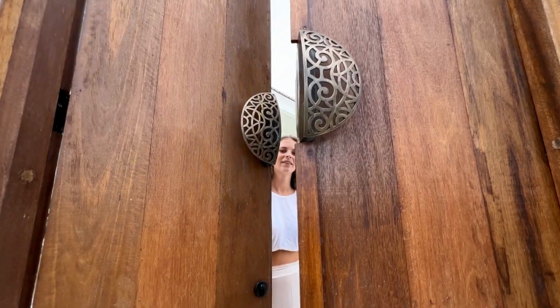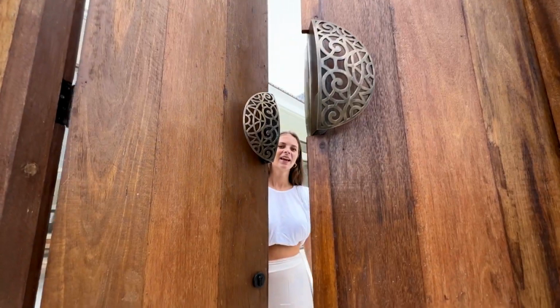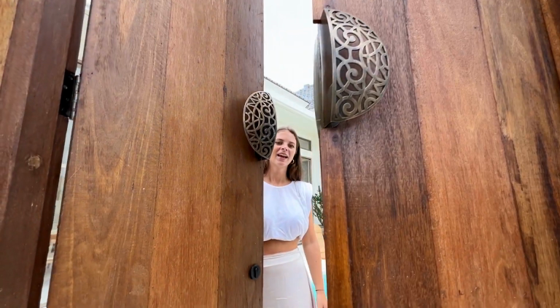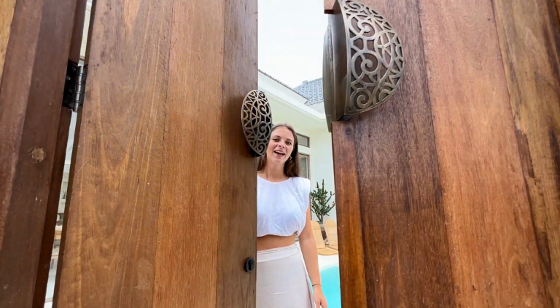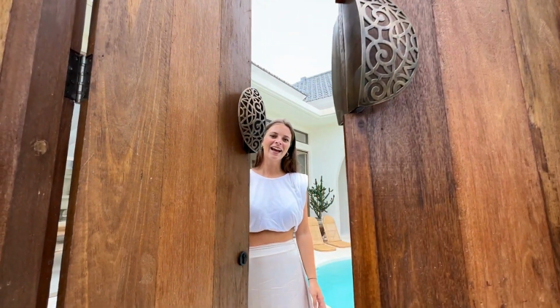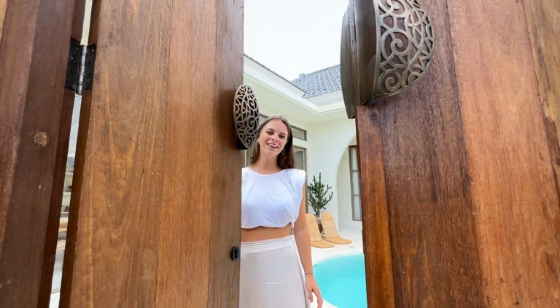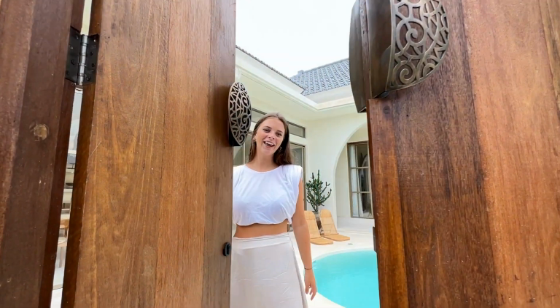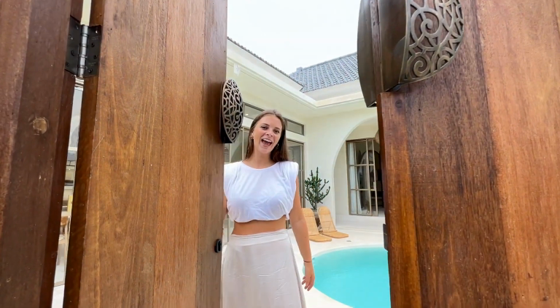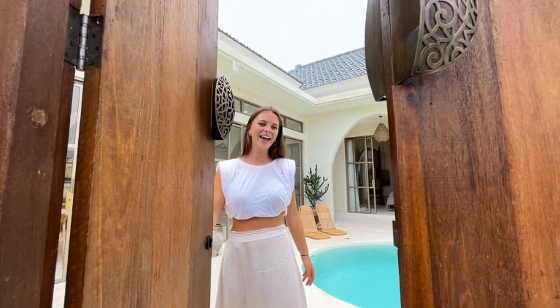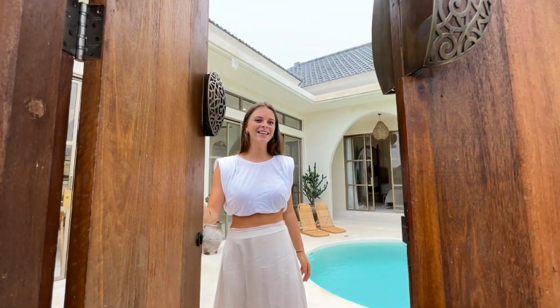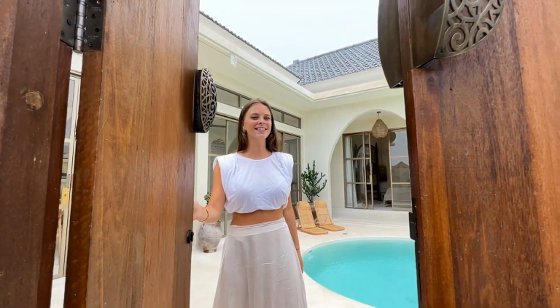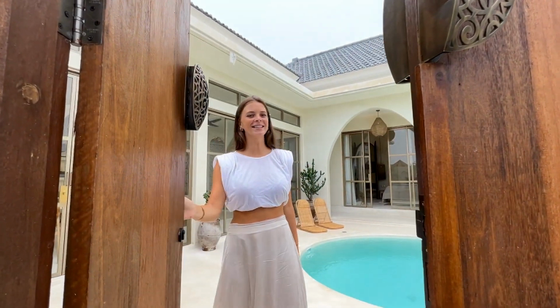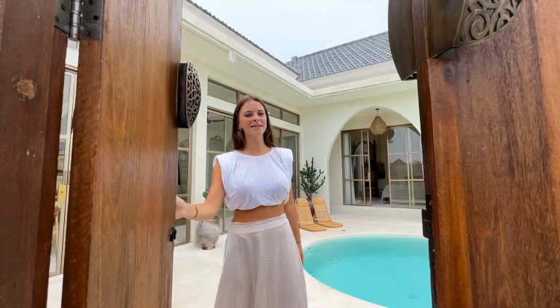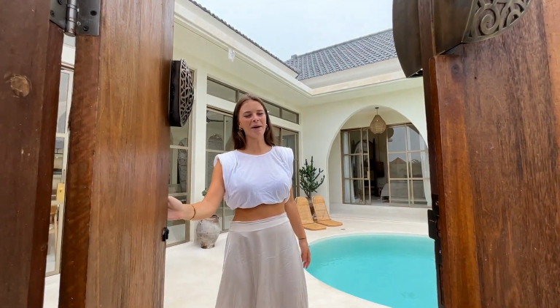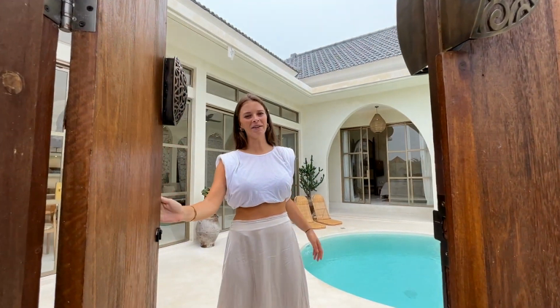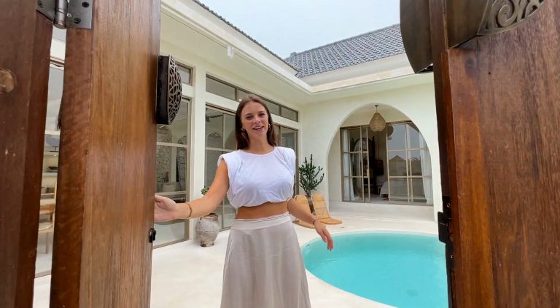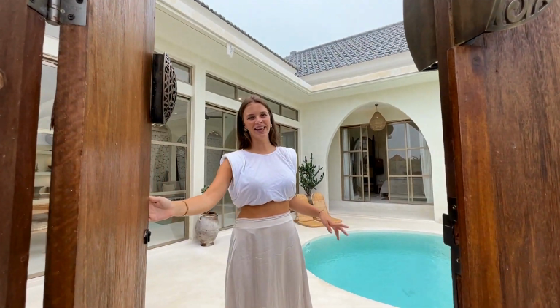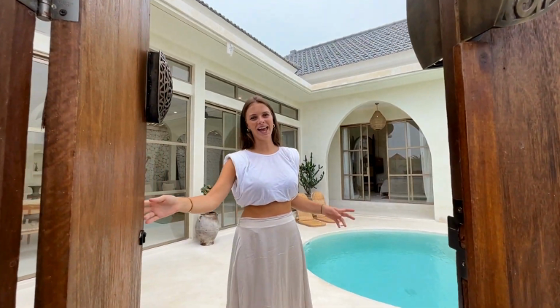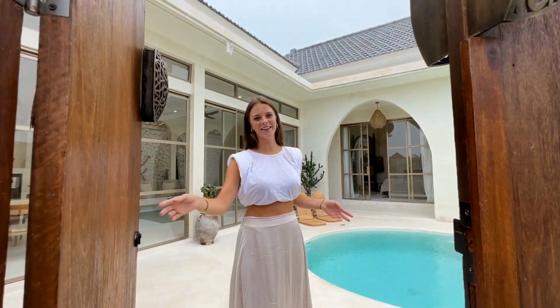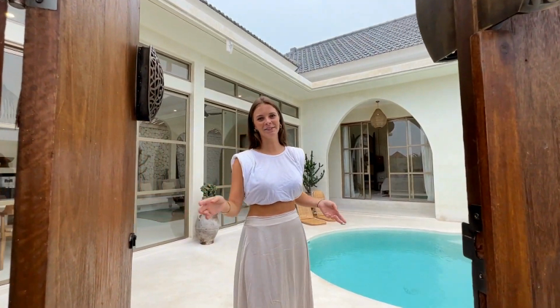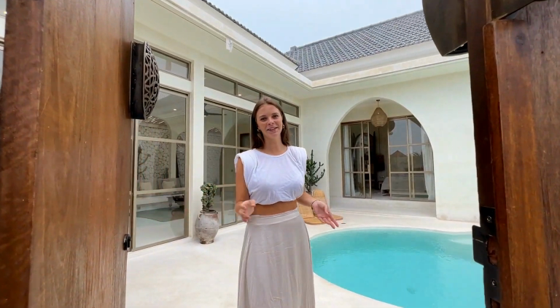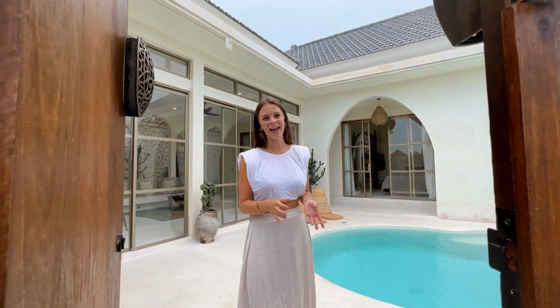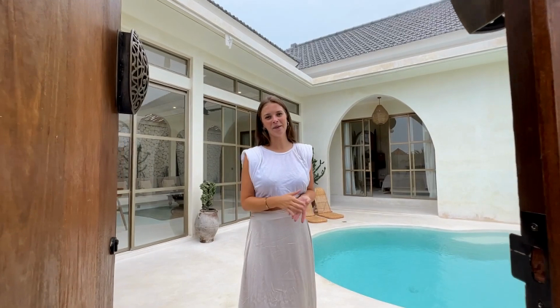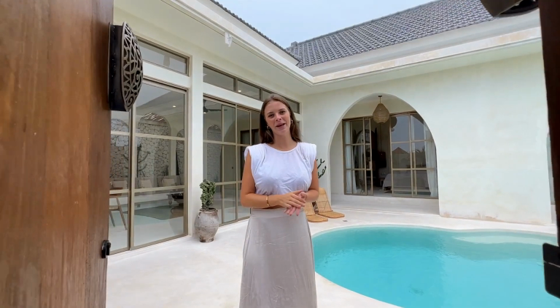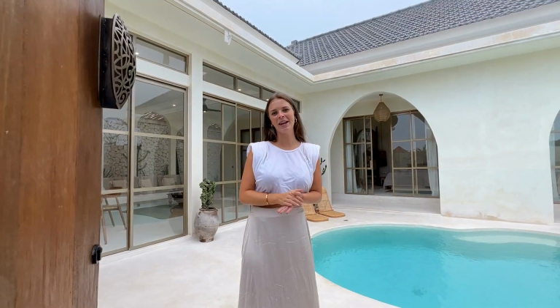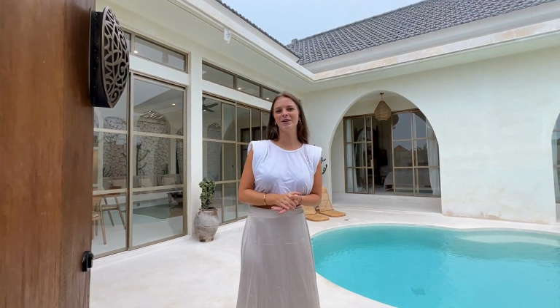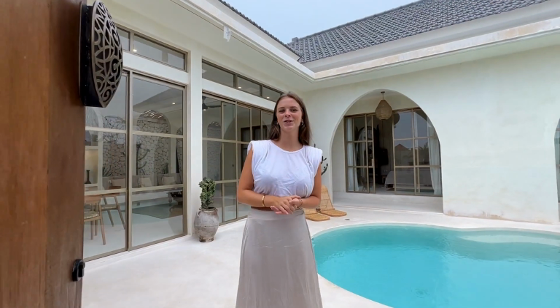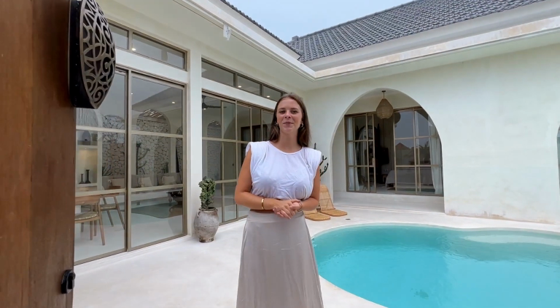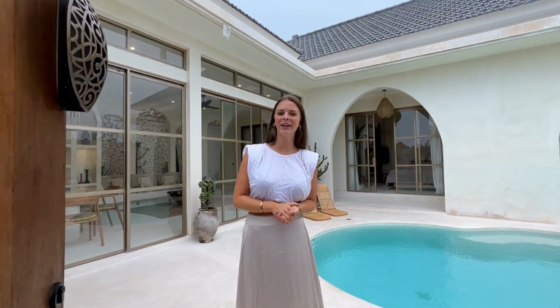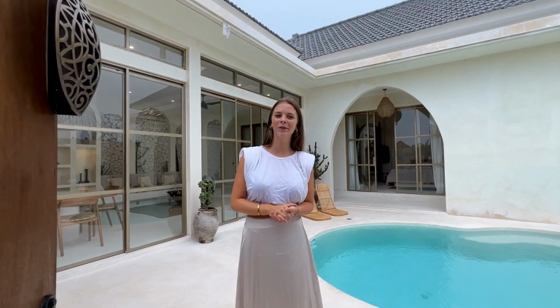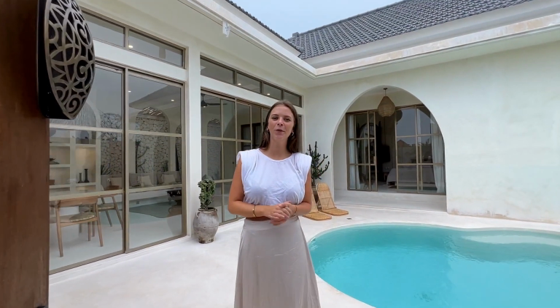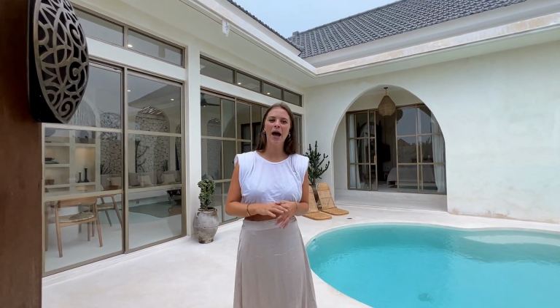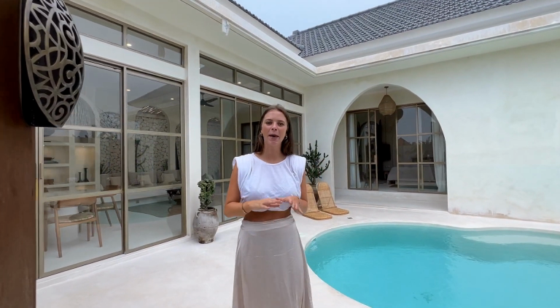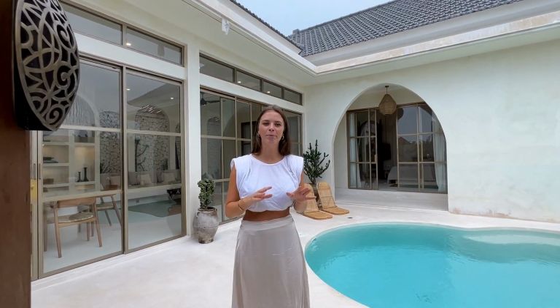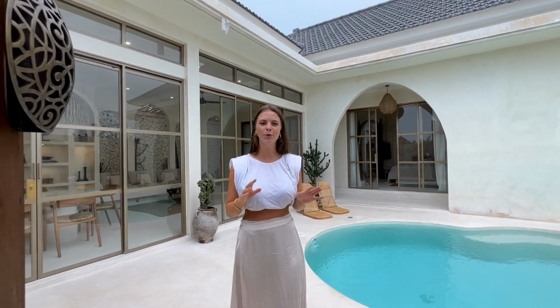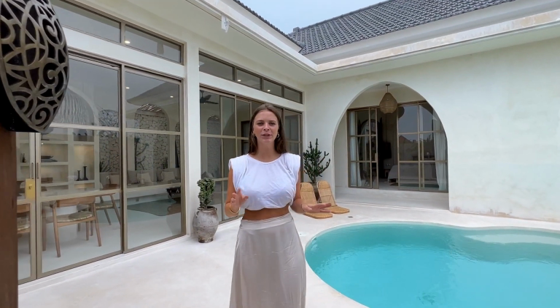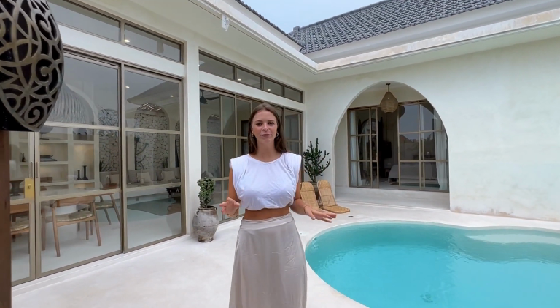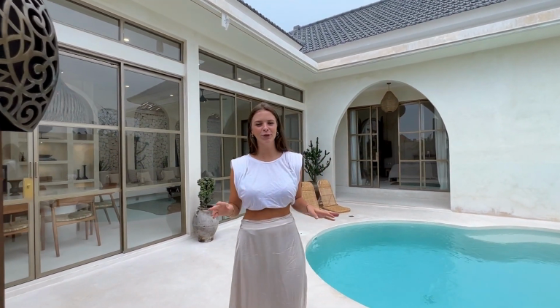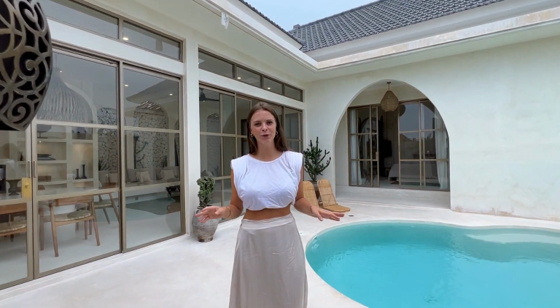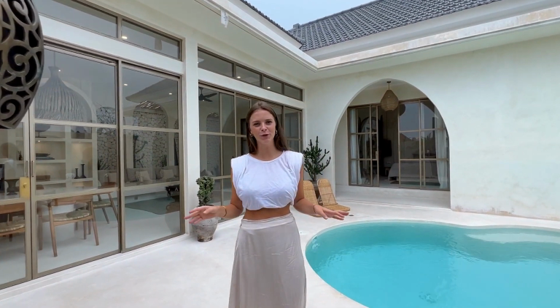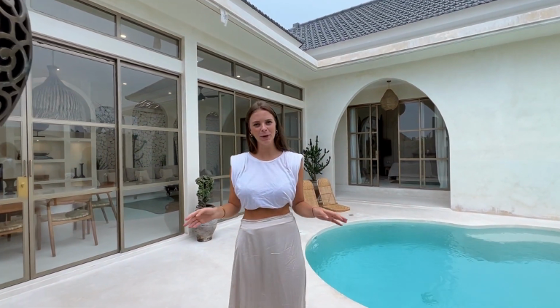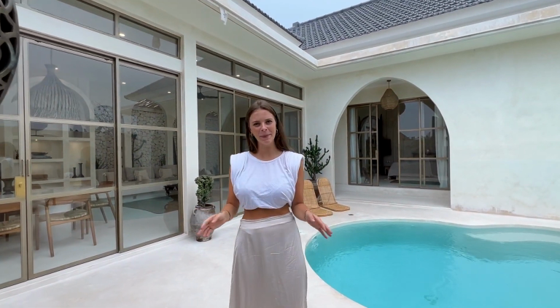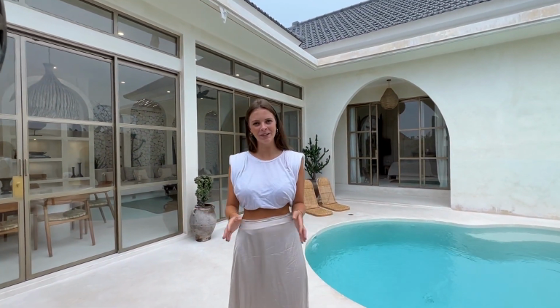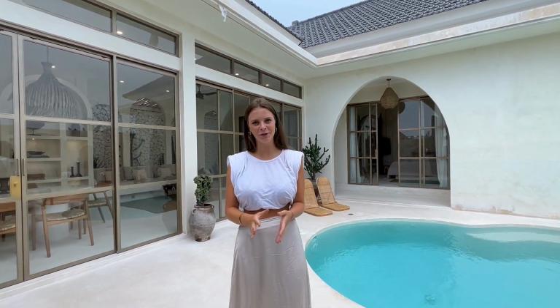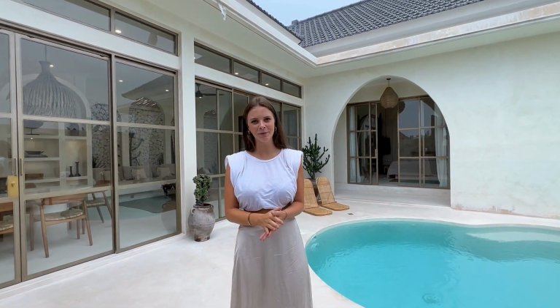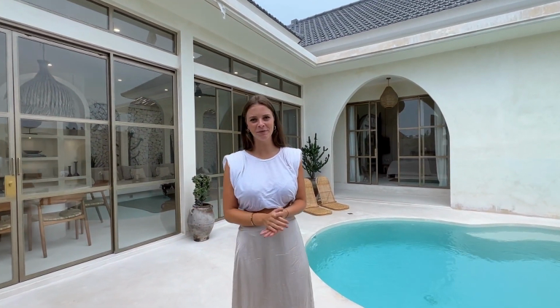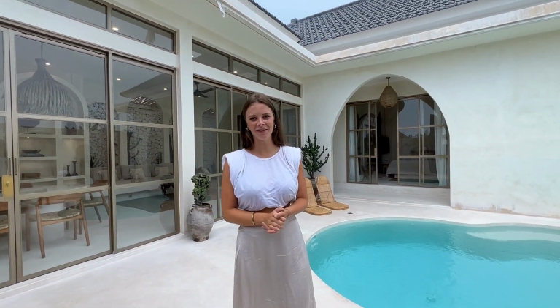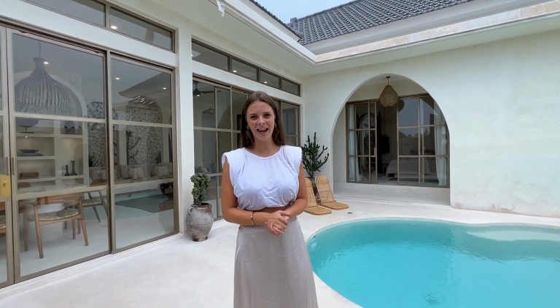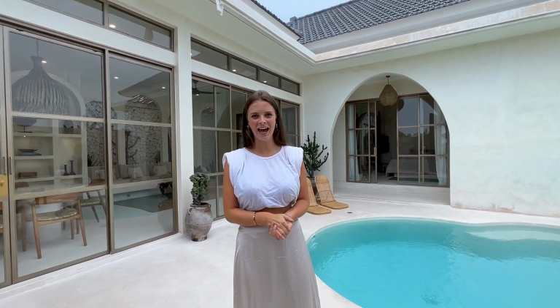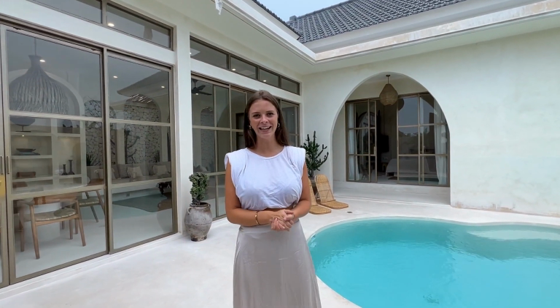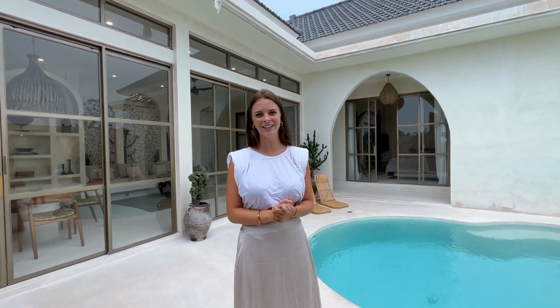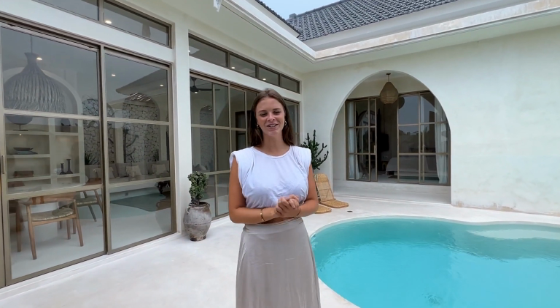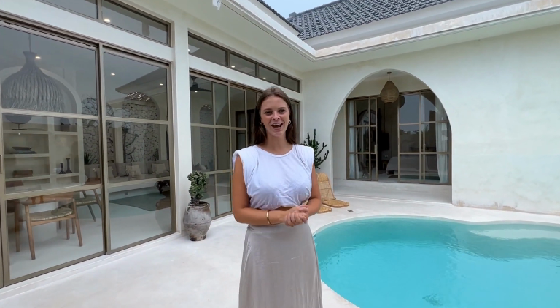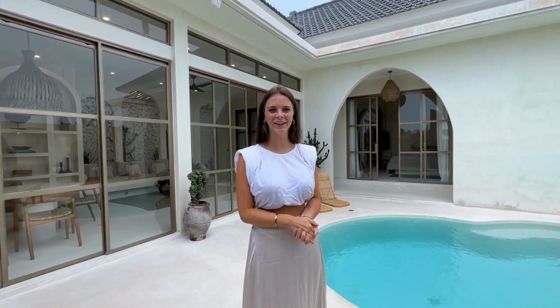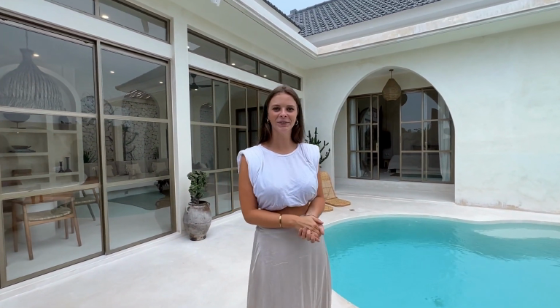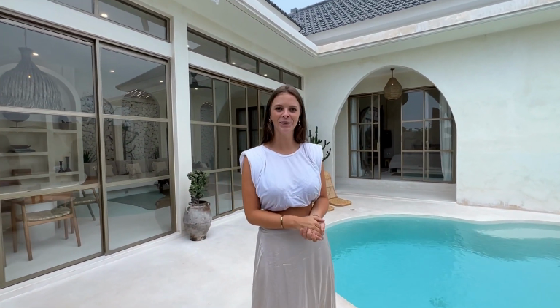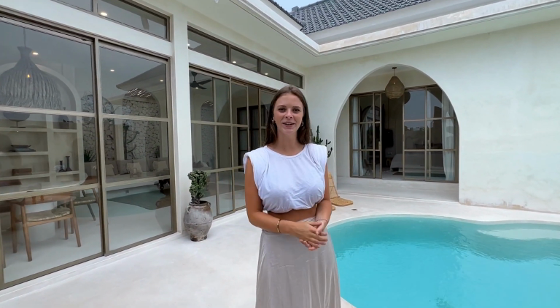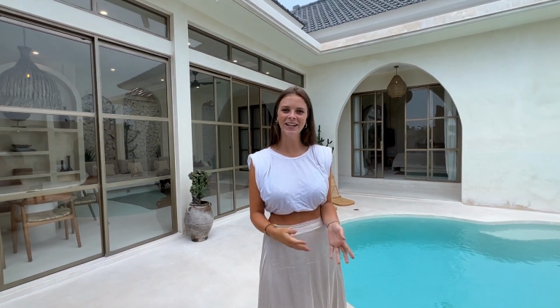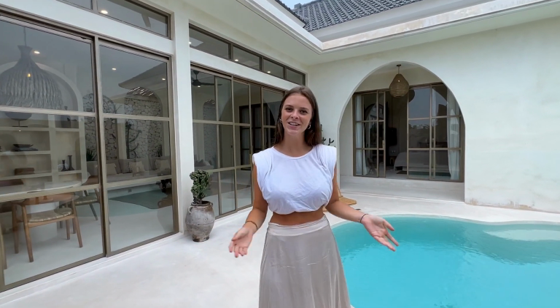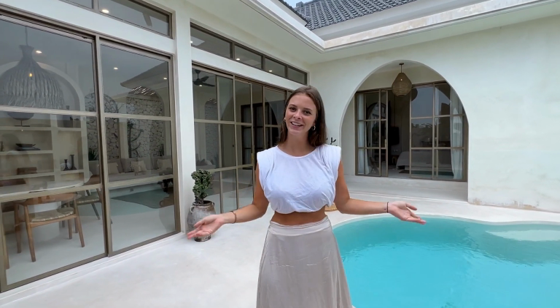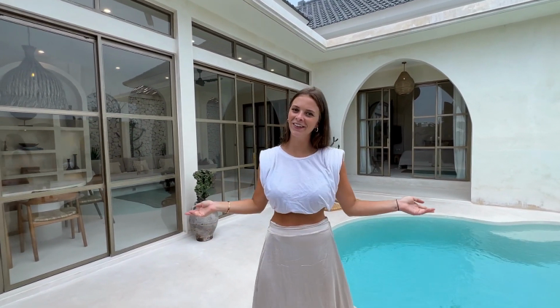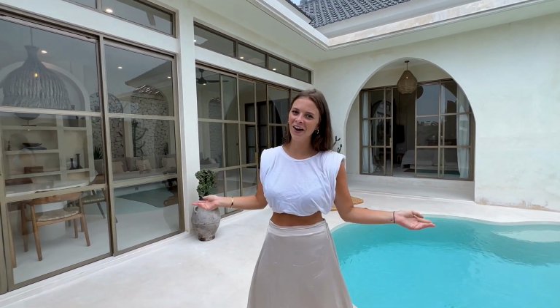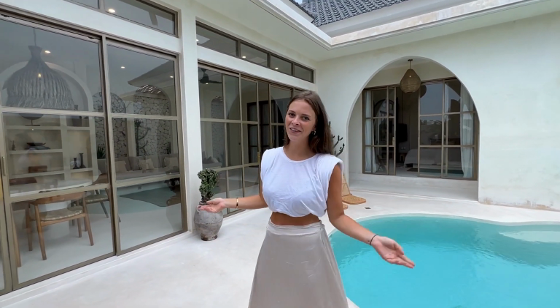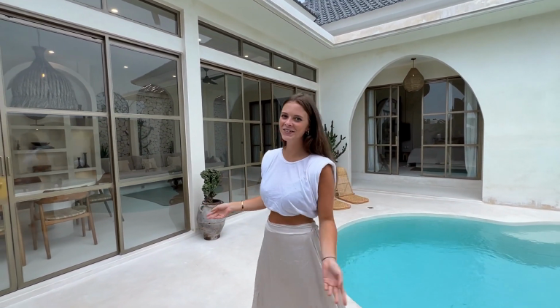Hello guys, it's Marie and today I will be showing you a beautiful three-bedroom villa in Canggu. Let's check it out.